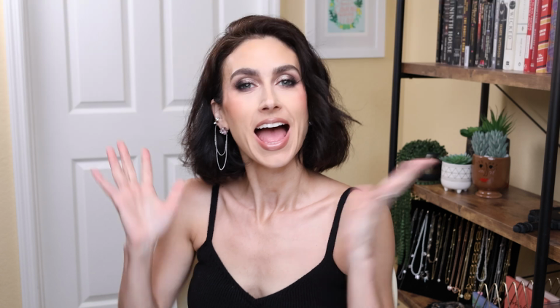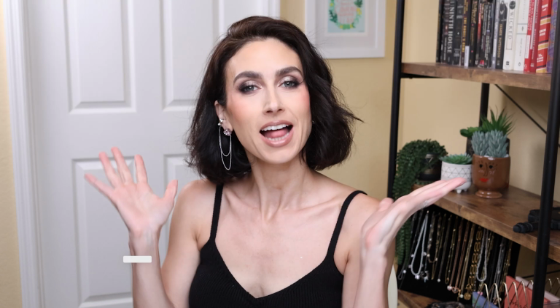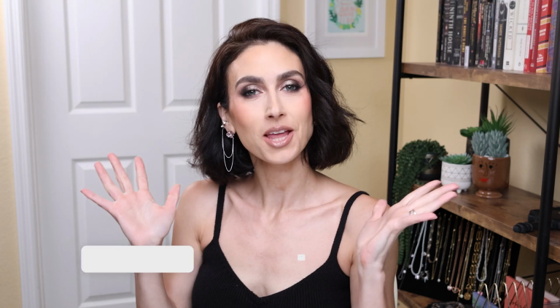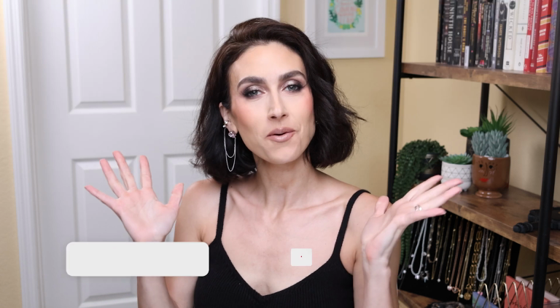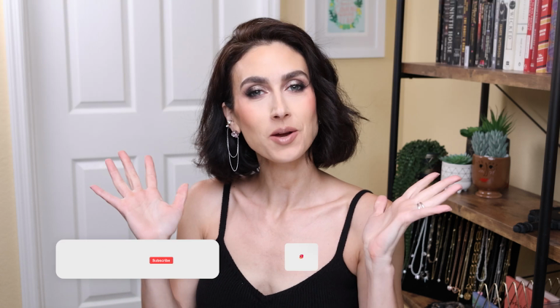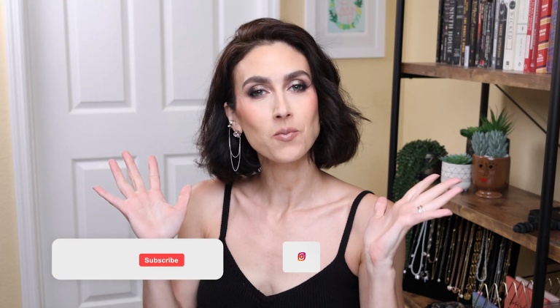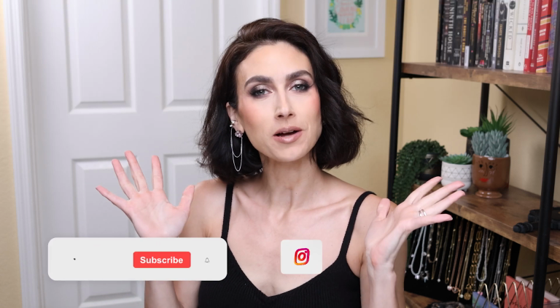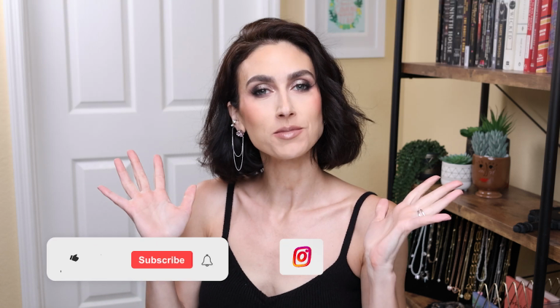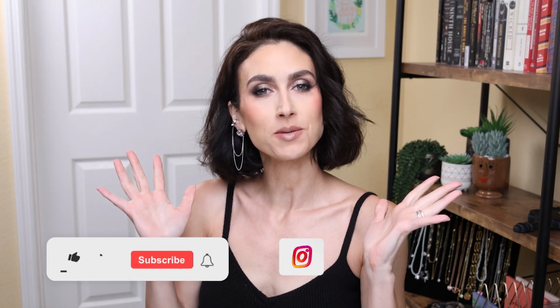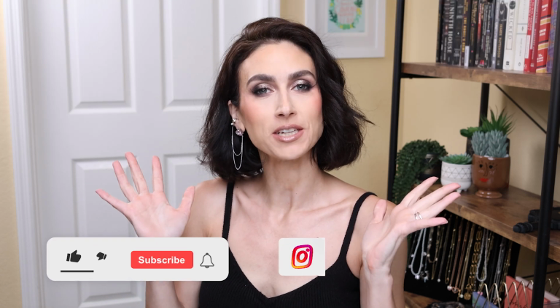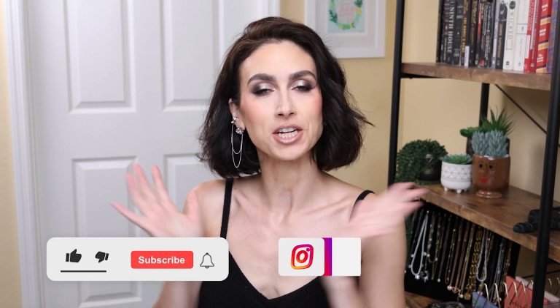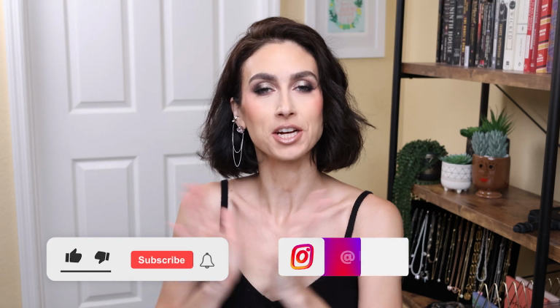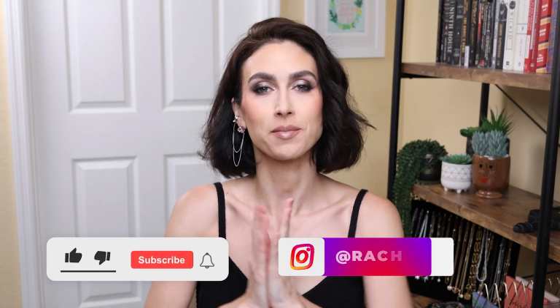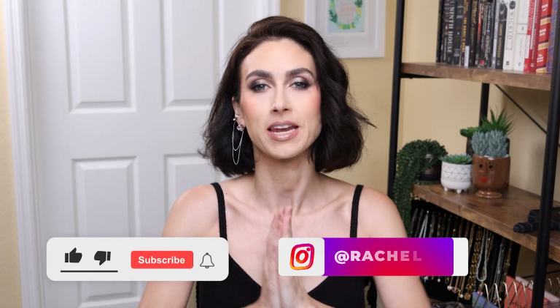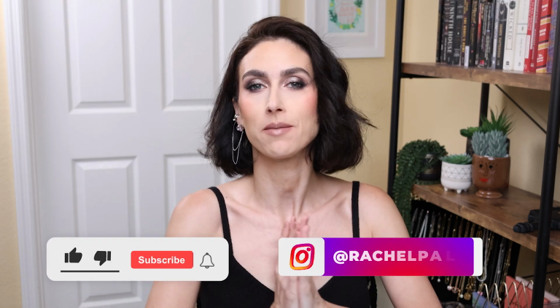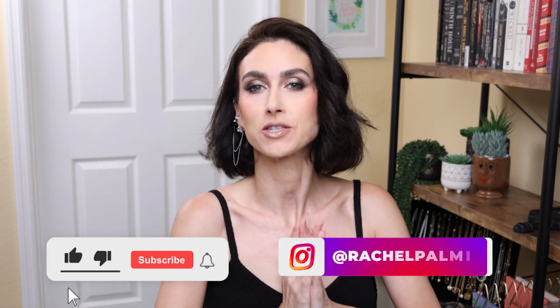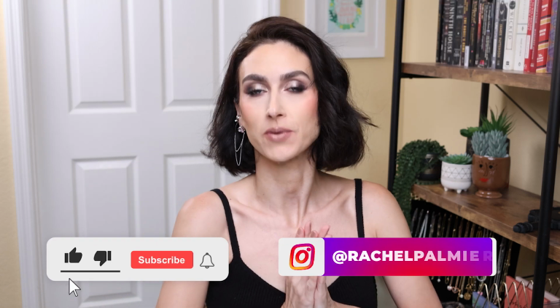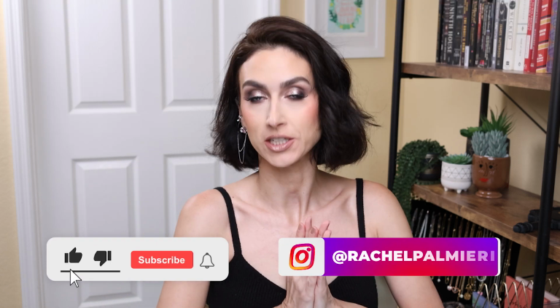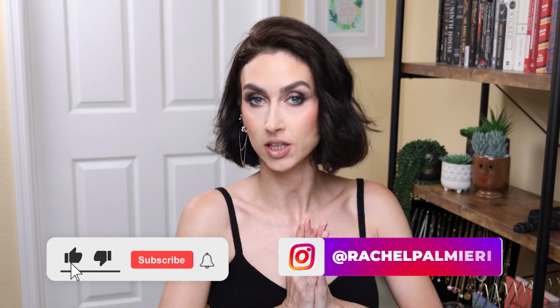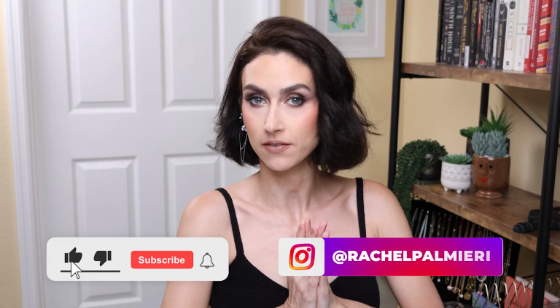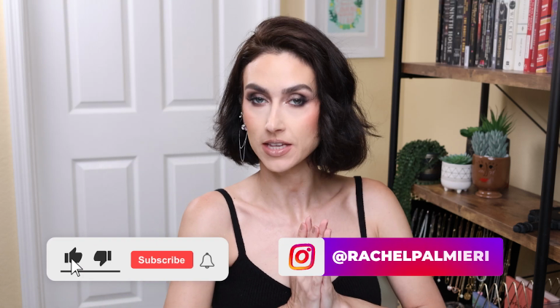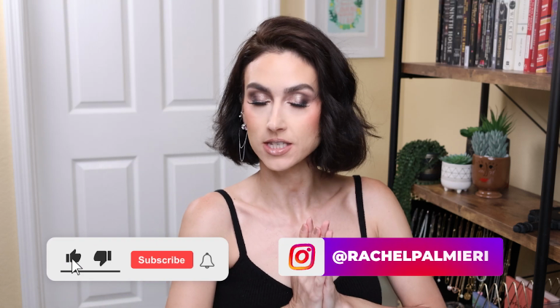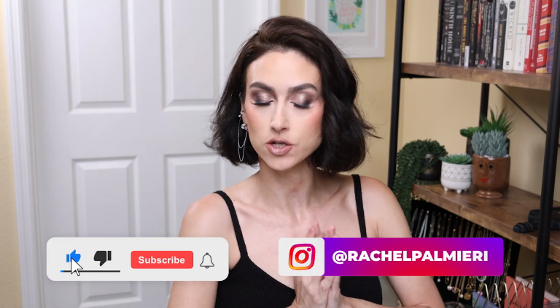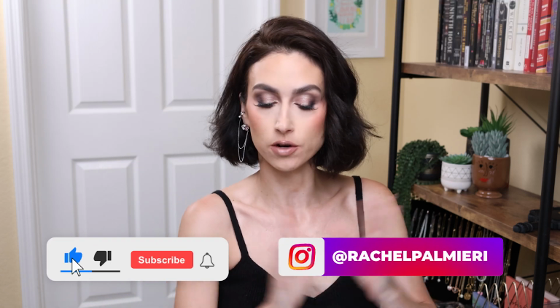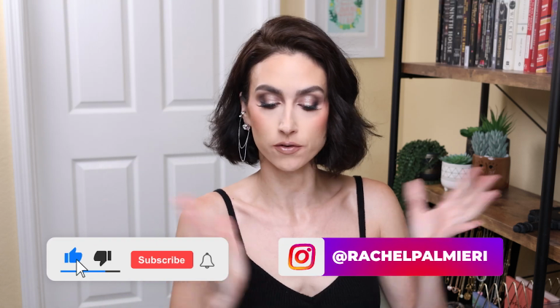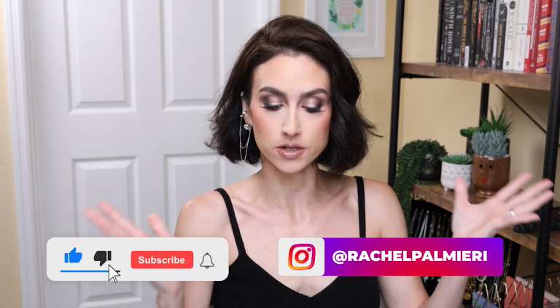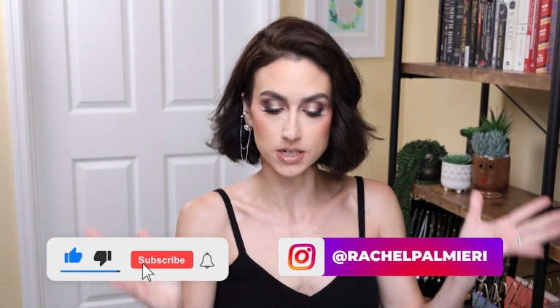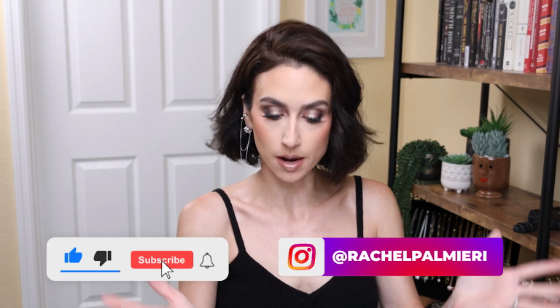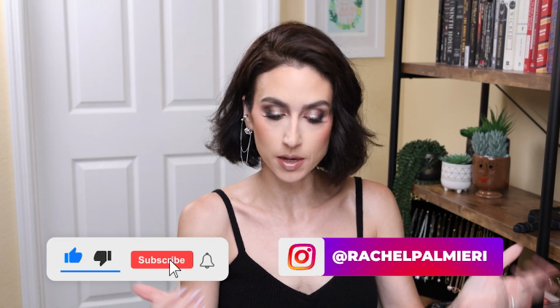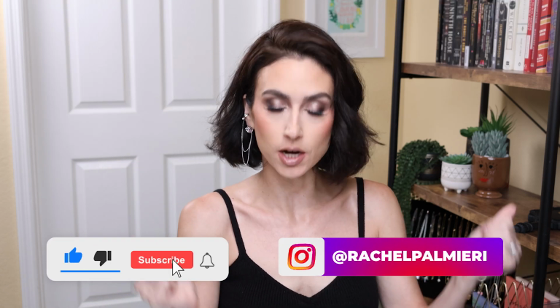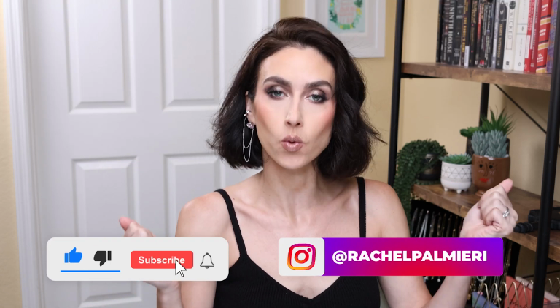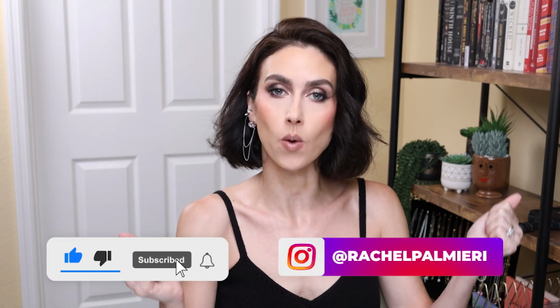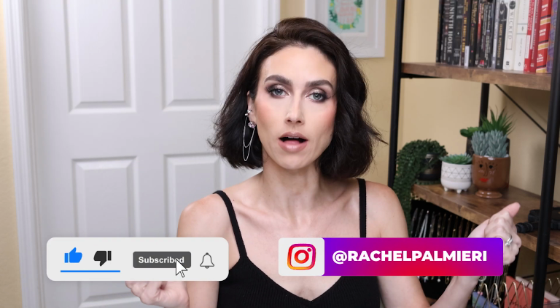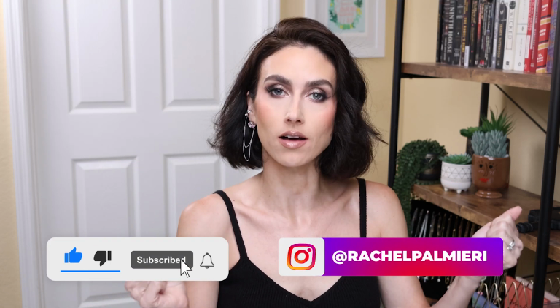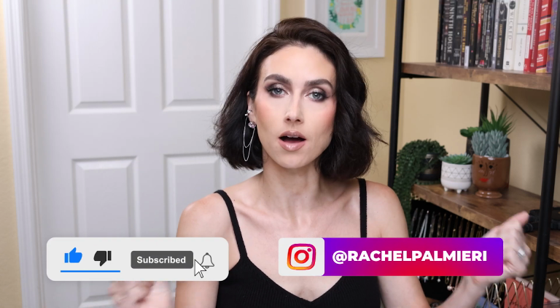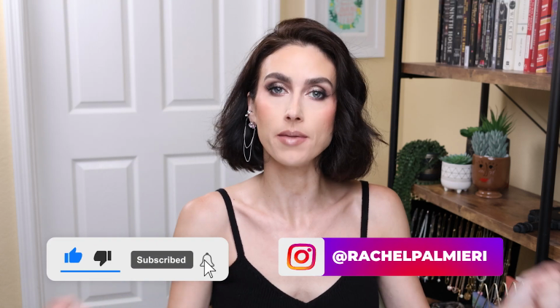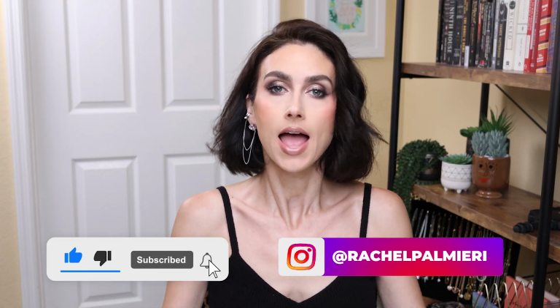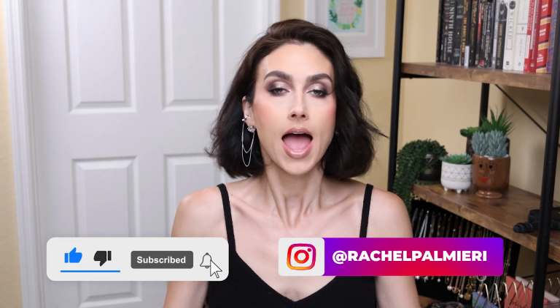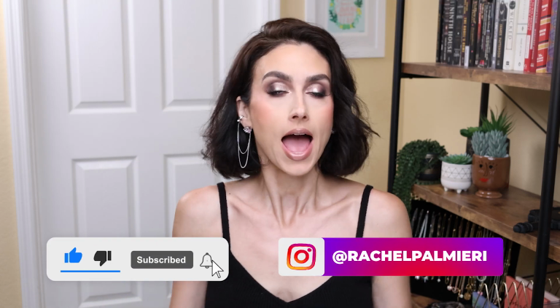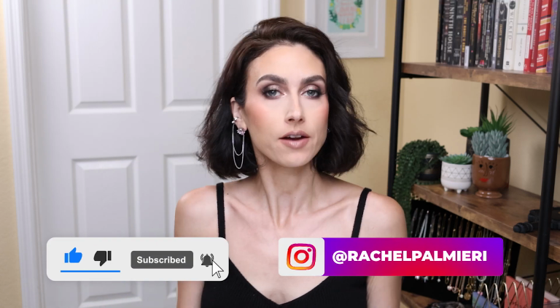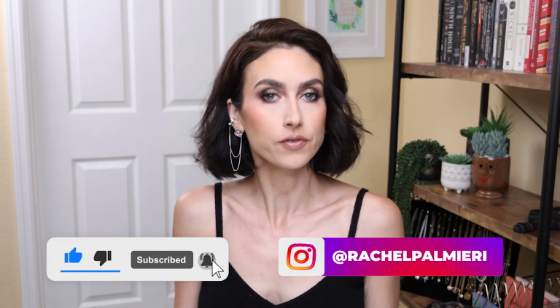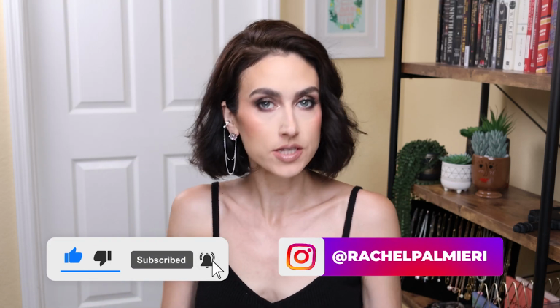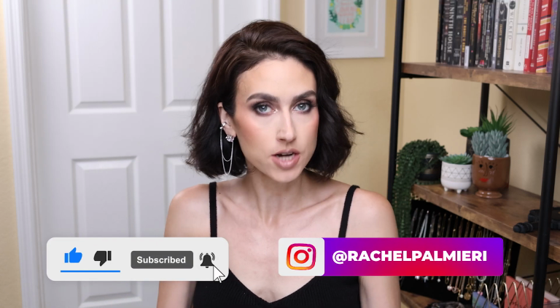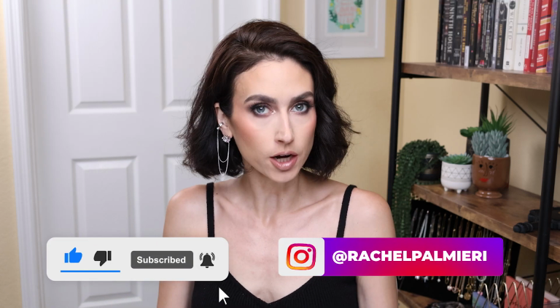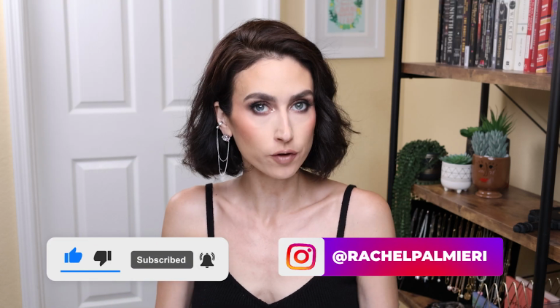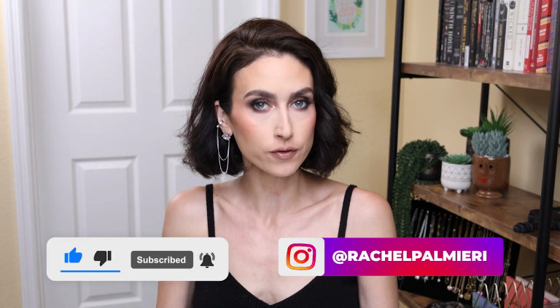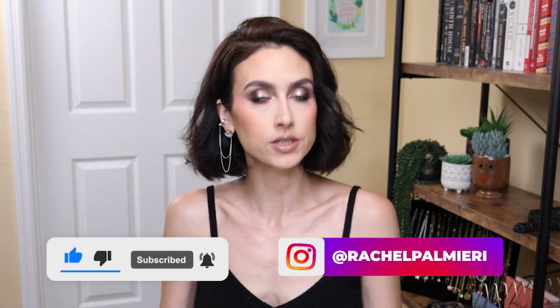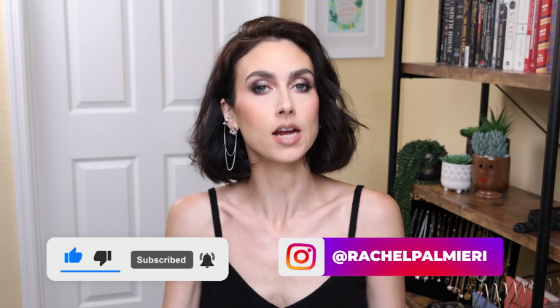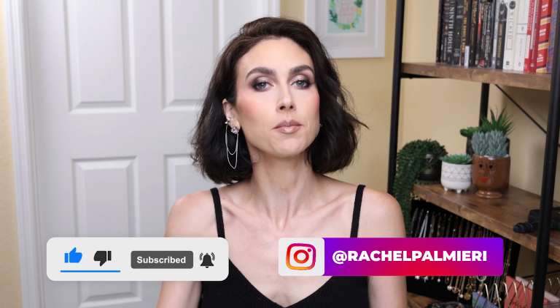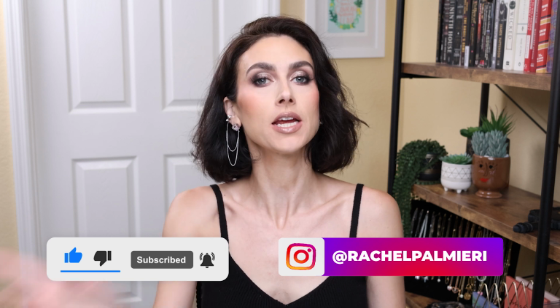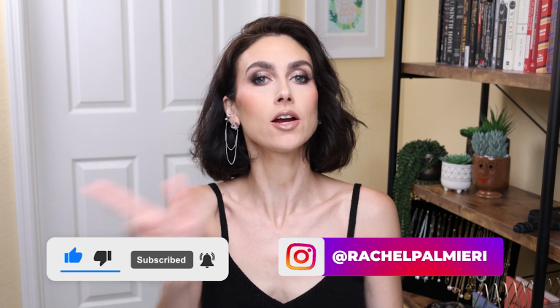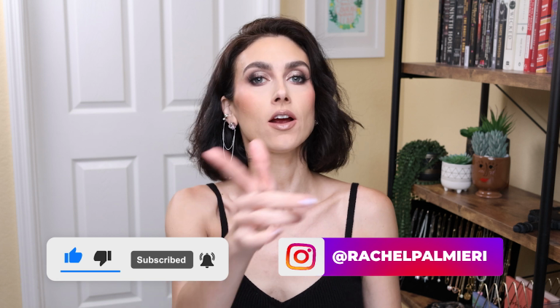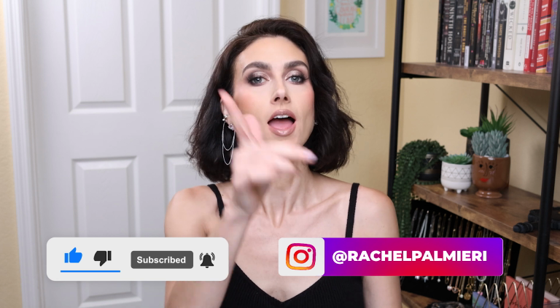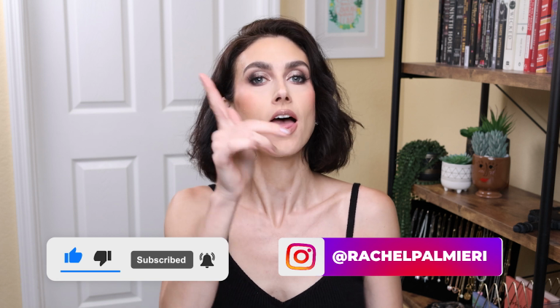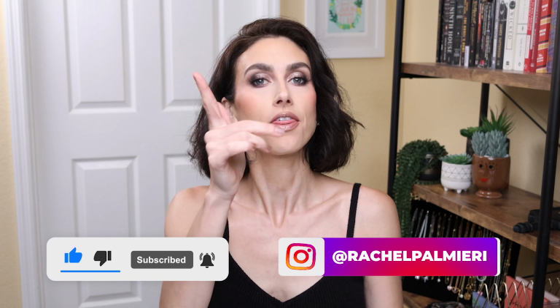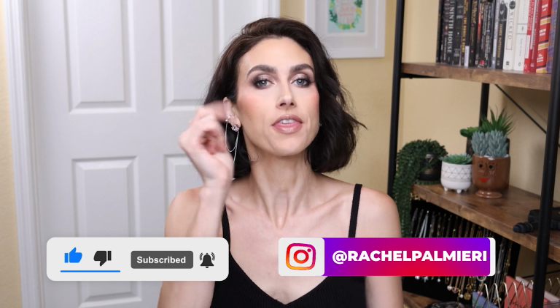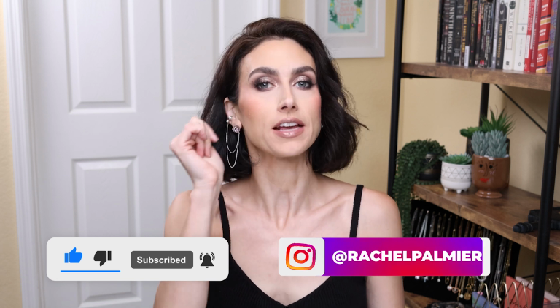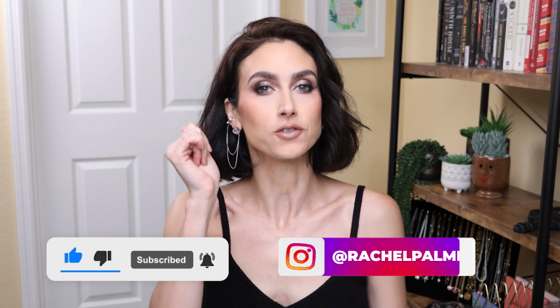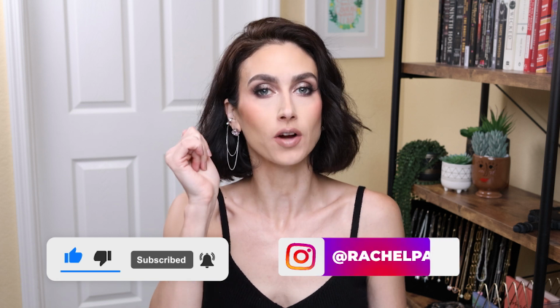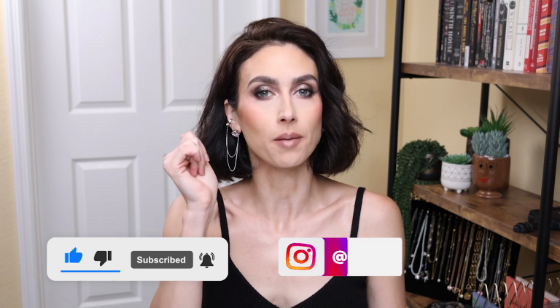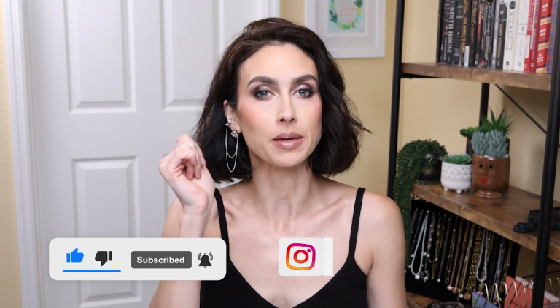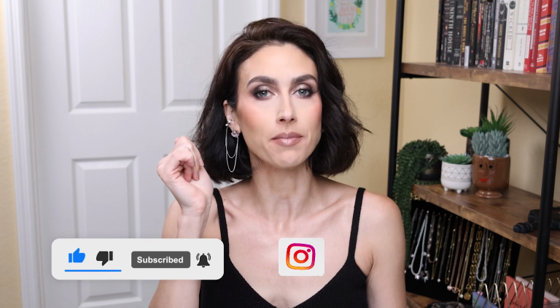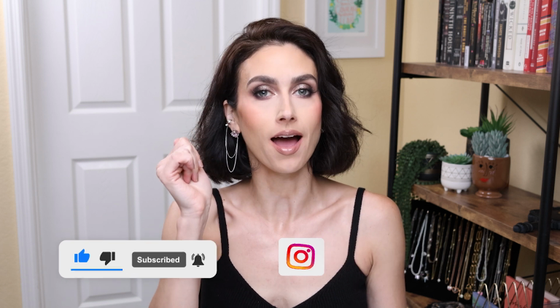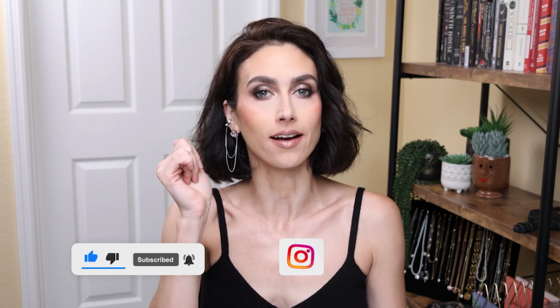Hello and welcome to my channel. My name is Rachel. If this is your first time here, welcome. And if it's not your first time here, thanks for coming back.